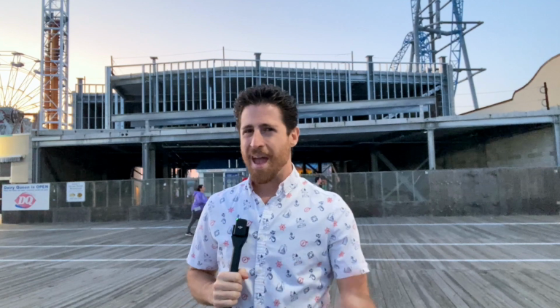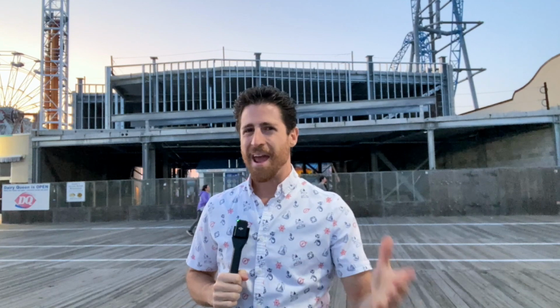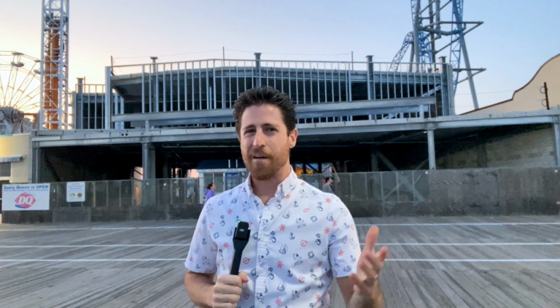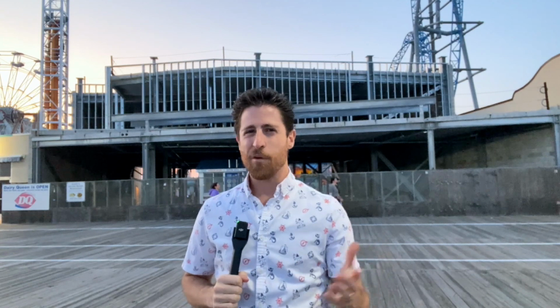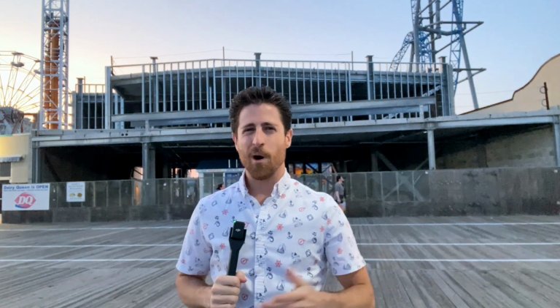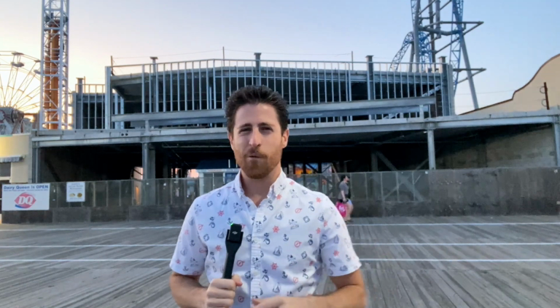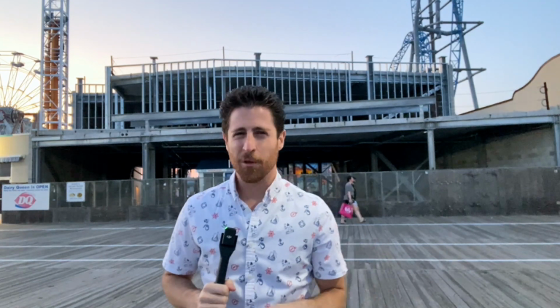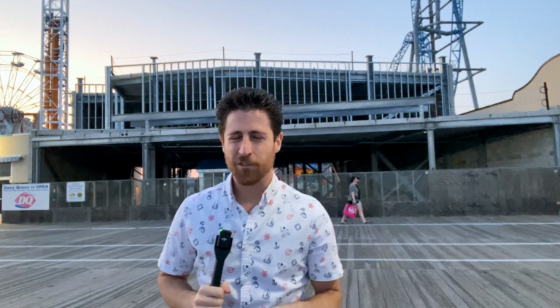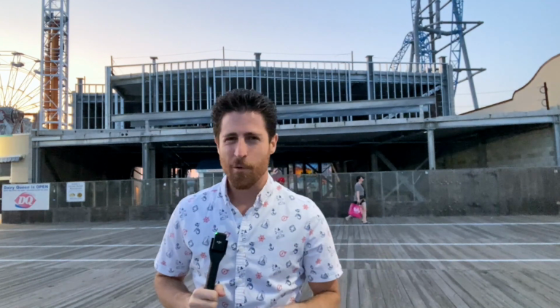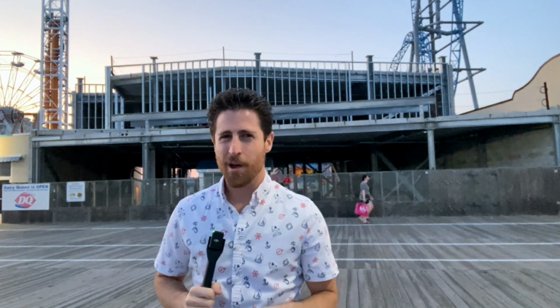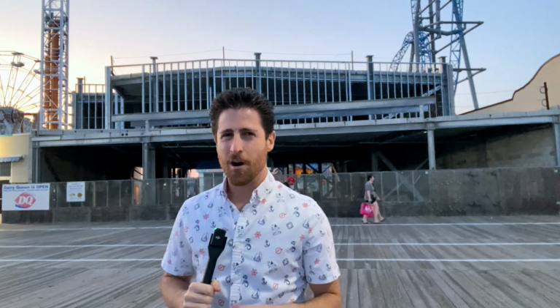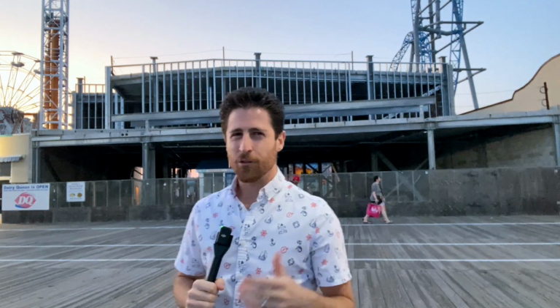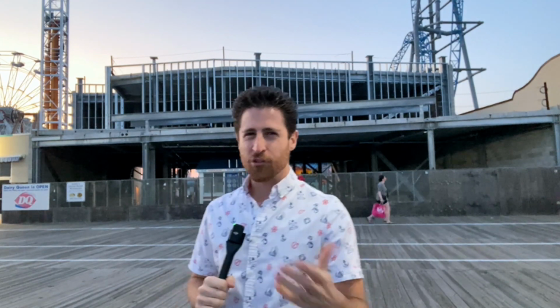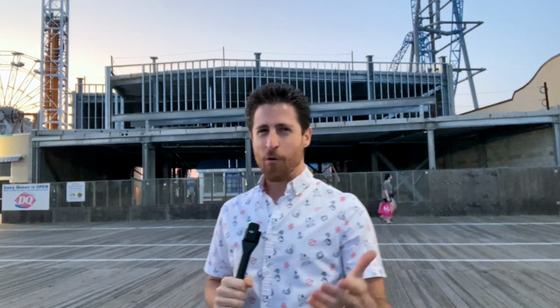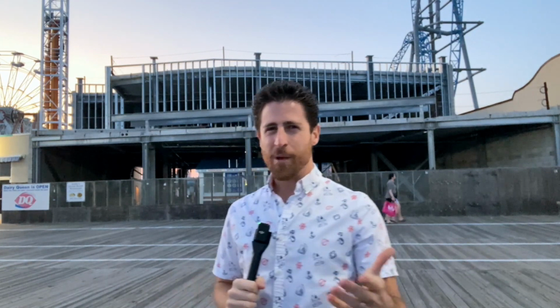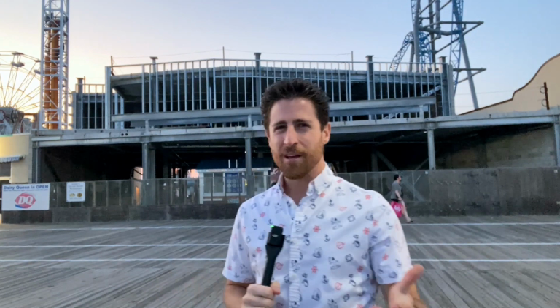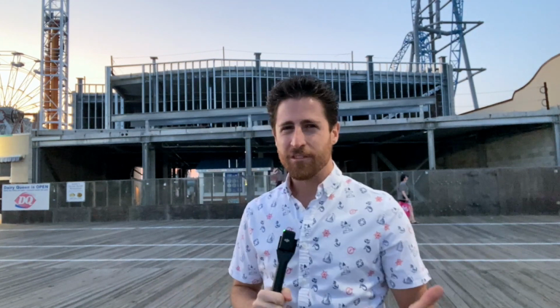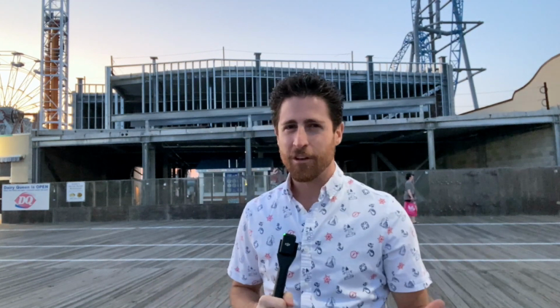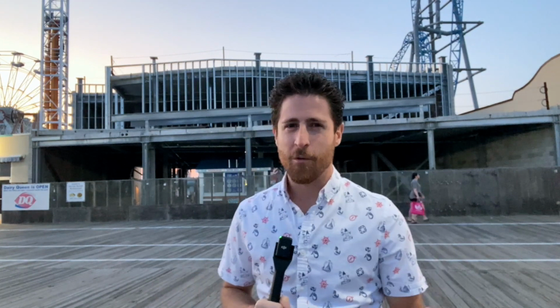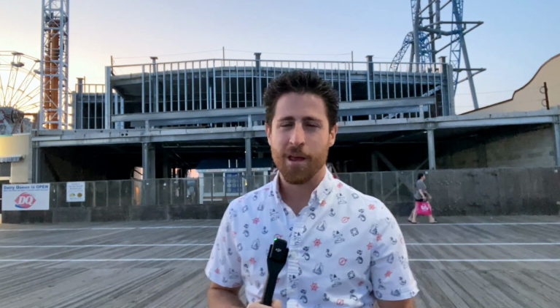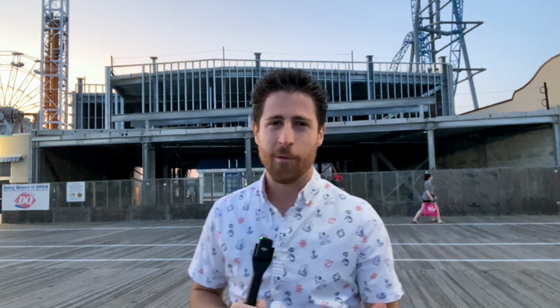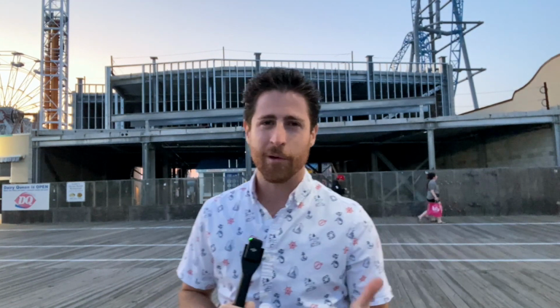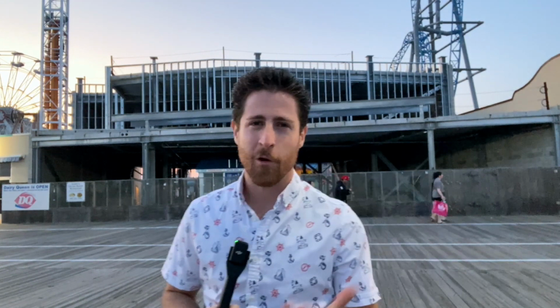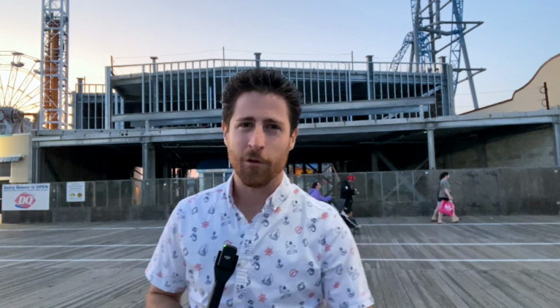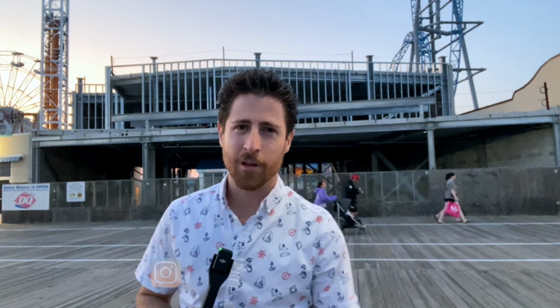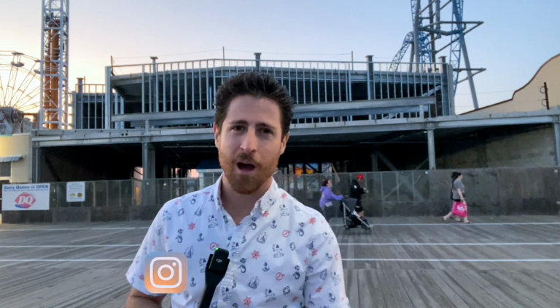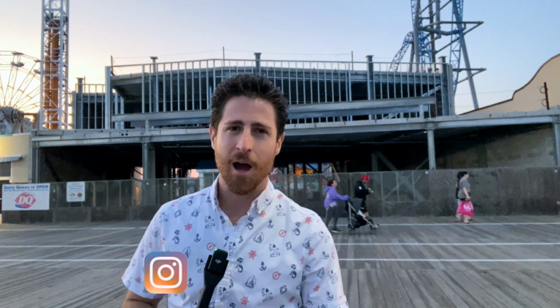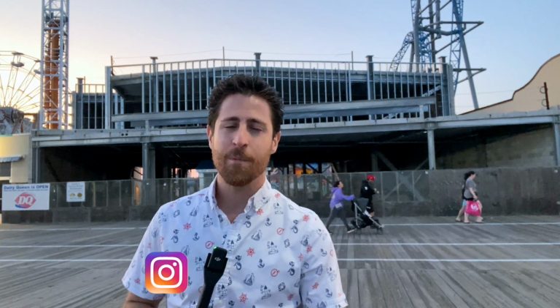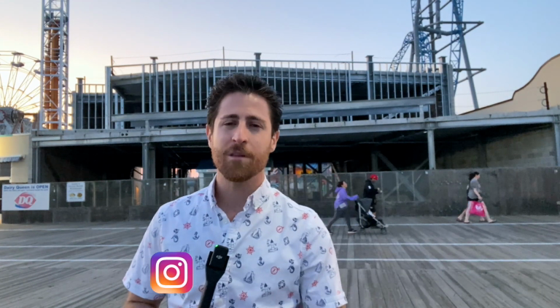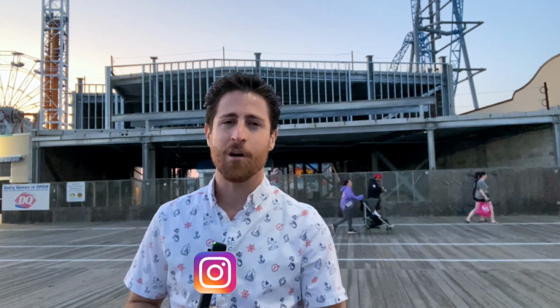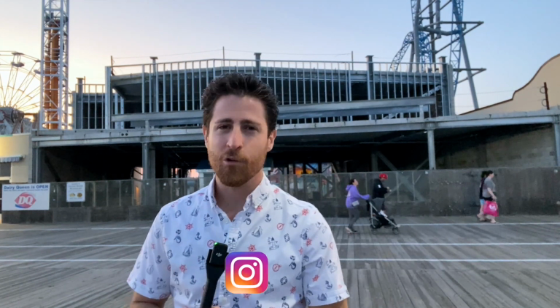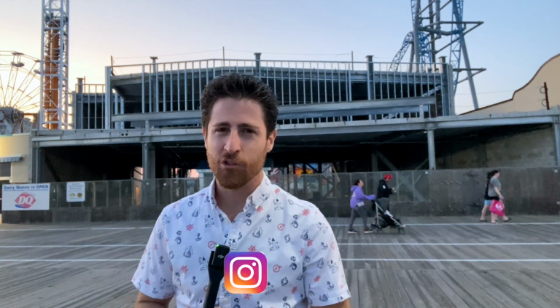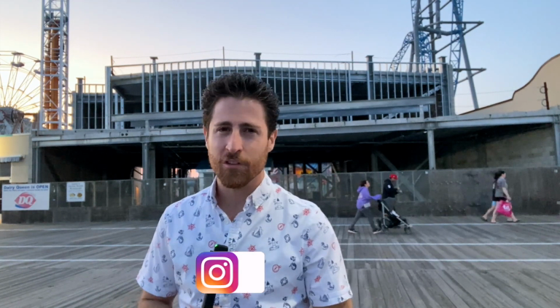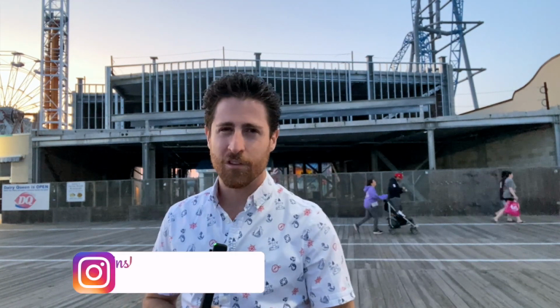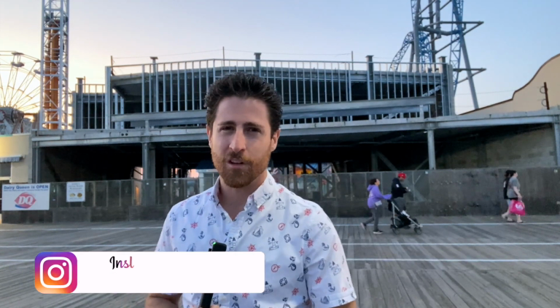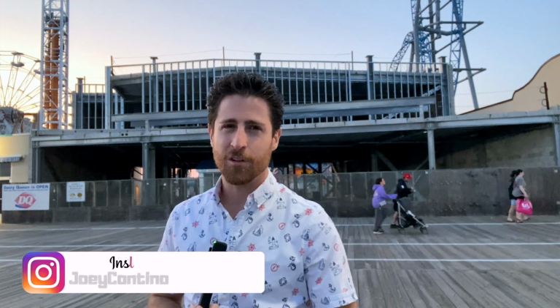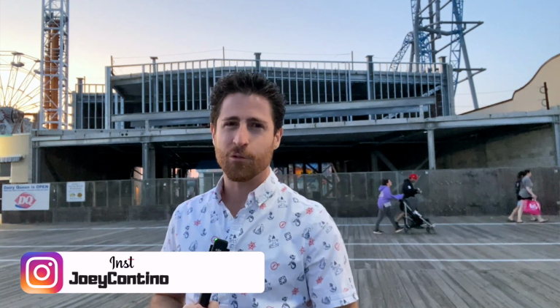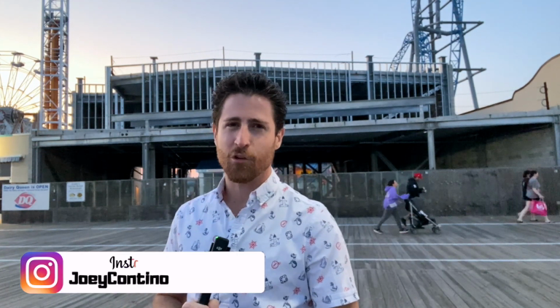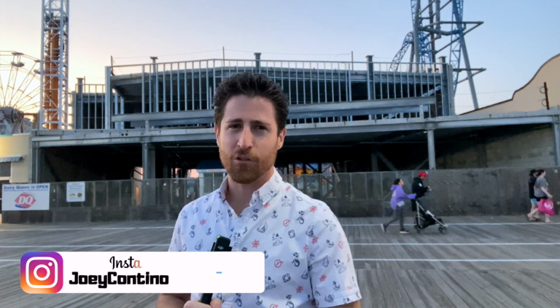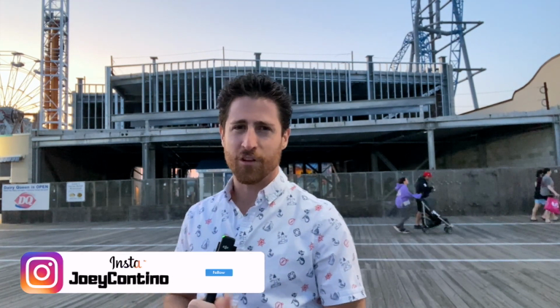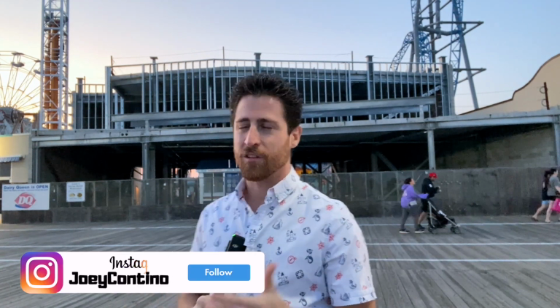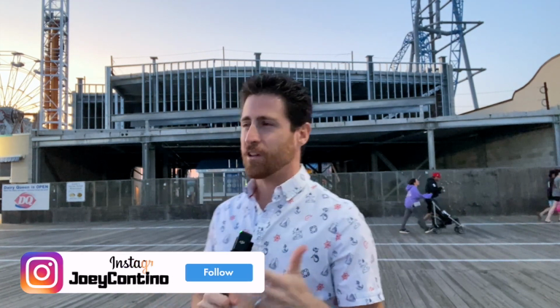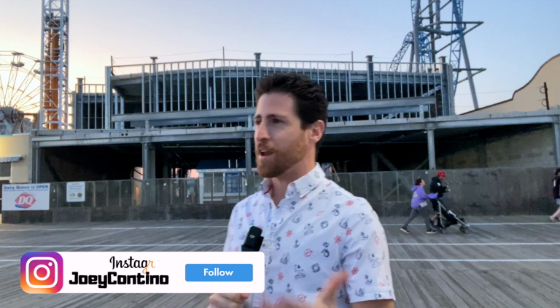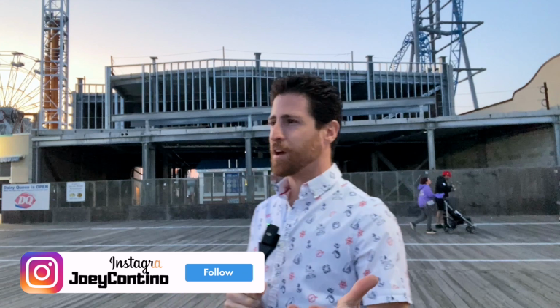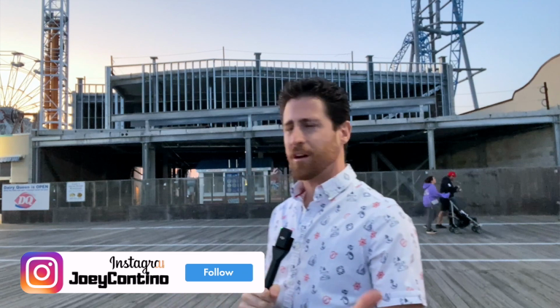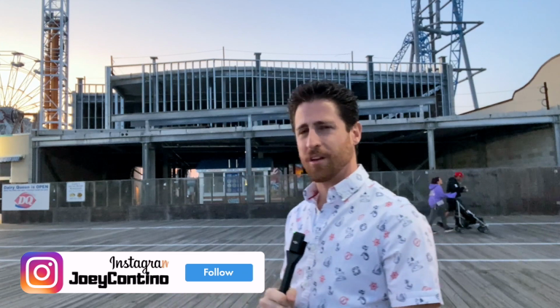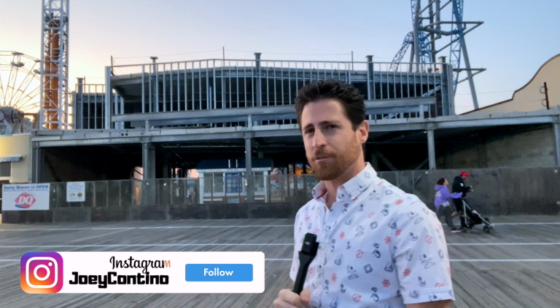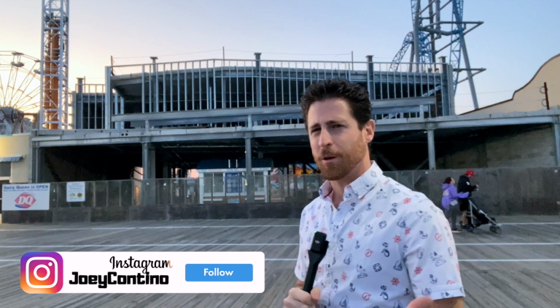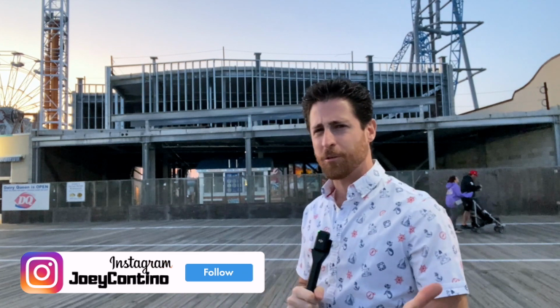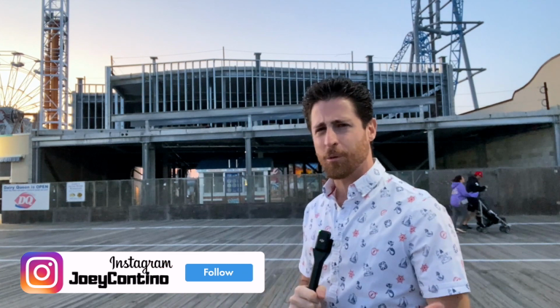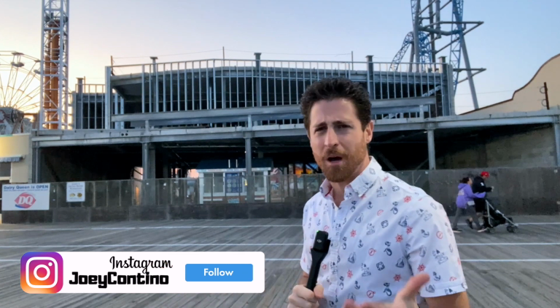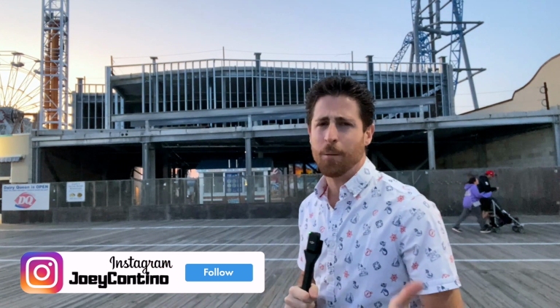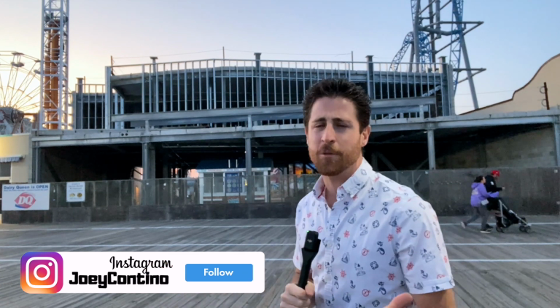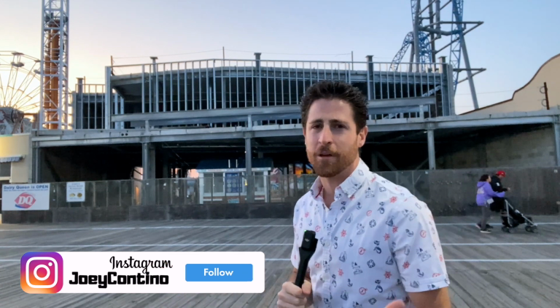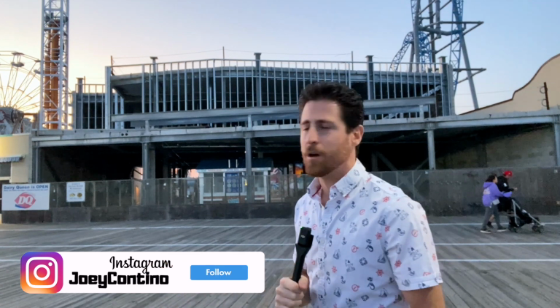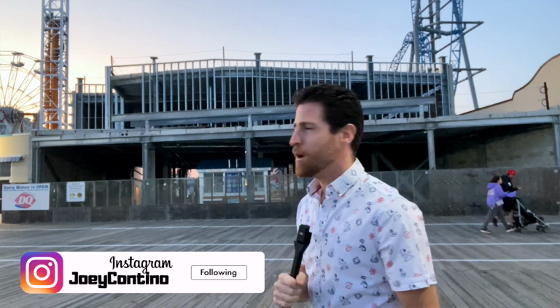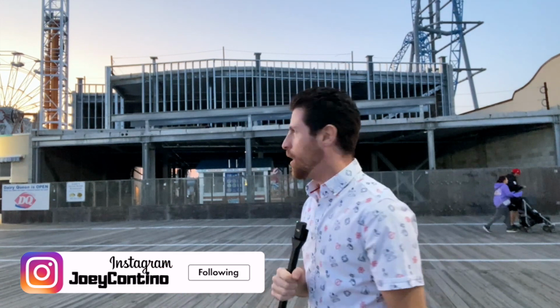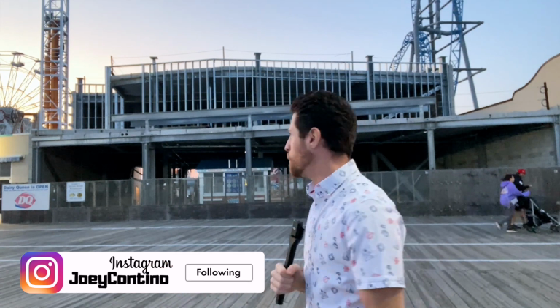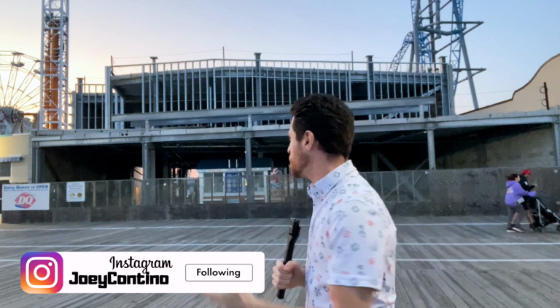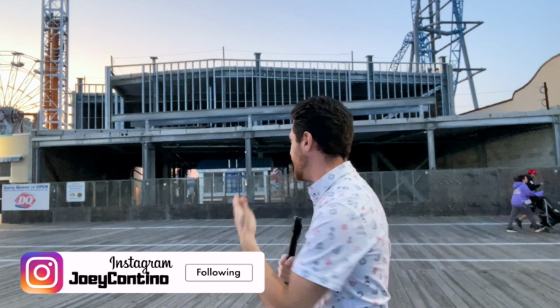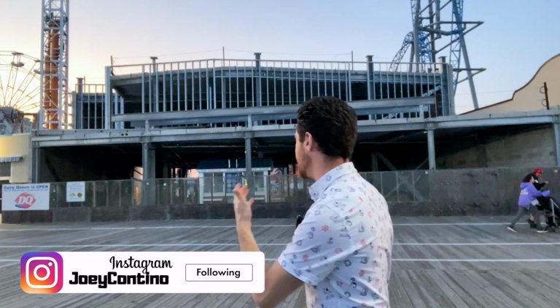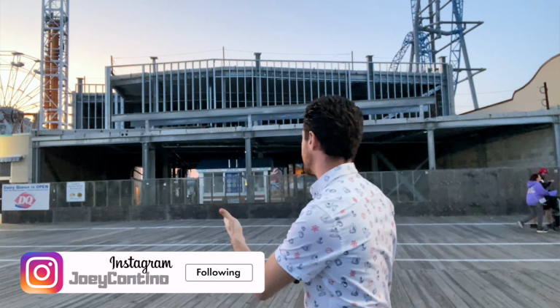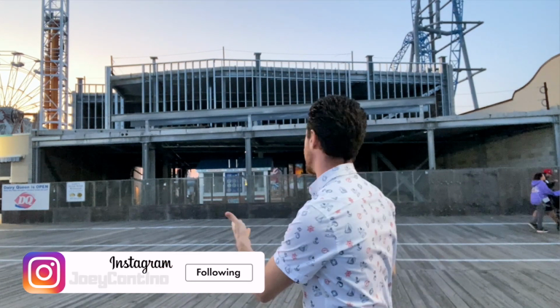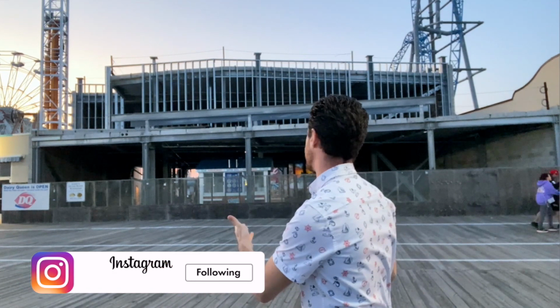Hey everyone, what's going on? Joey Contino here, and currently I'm in Ocean City, New Jersey, because a lot of you guys asked me to do an update on Playland.